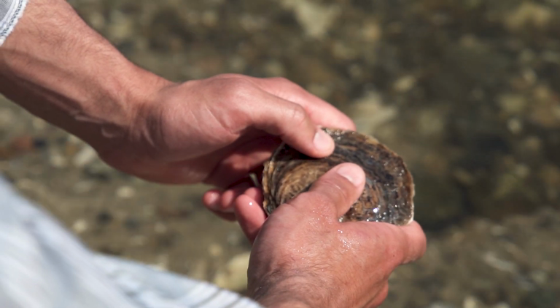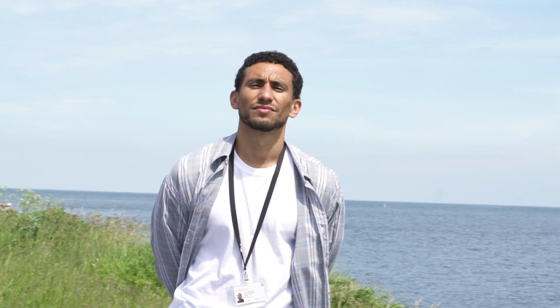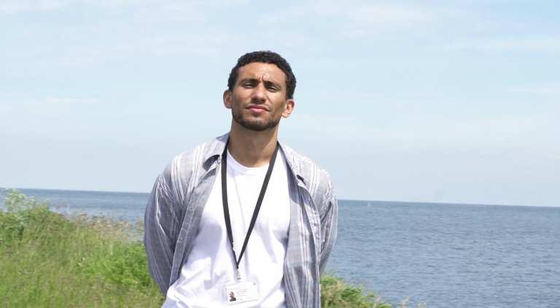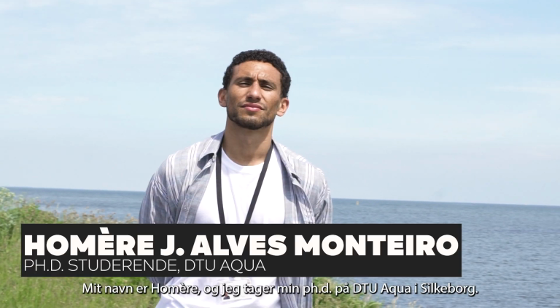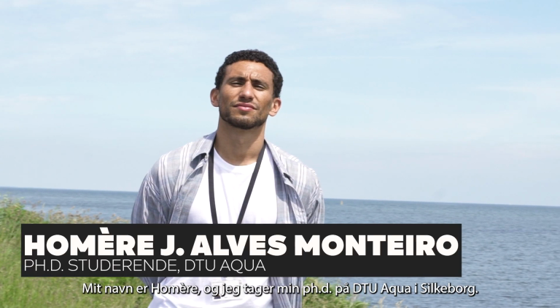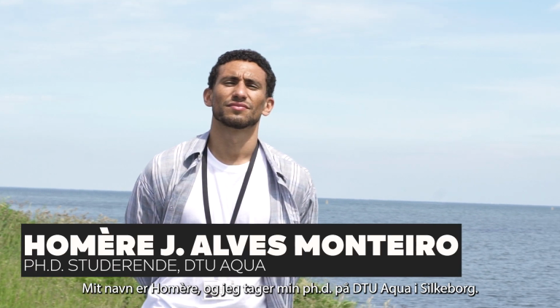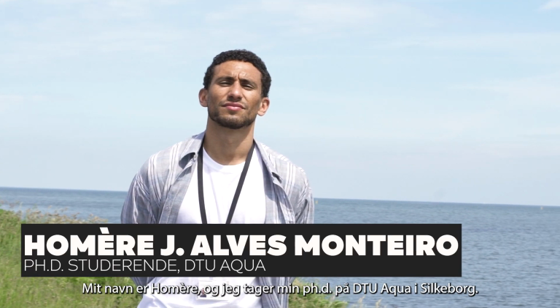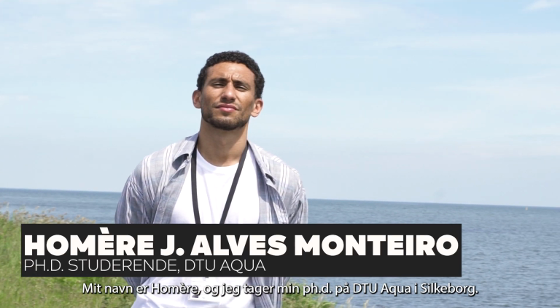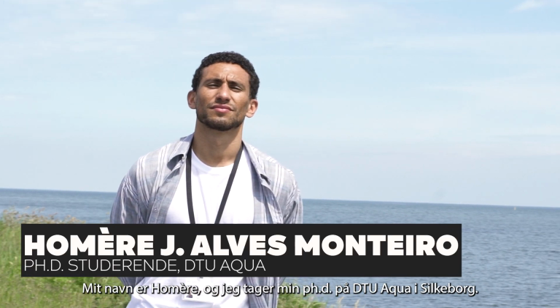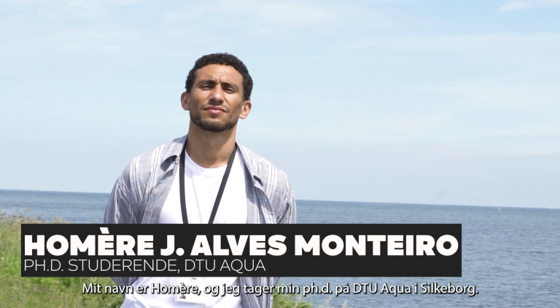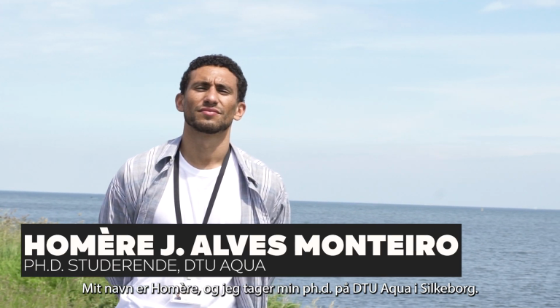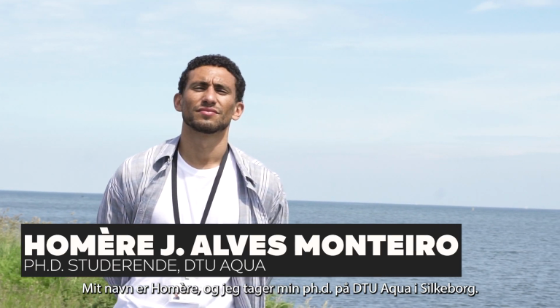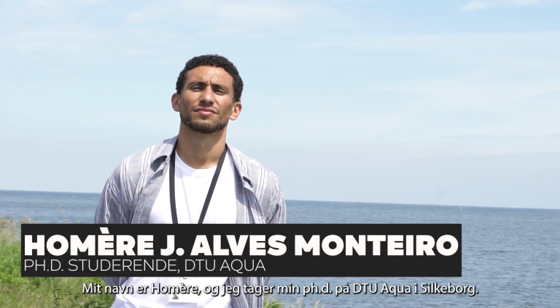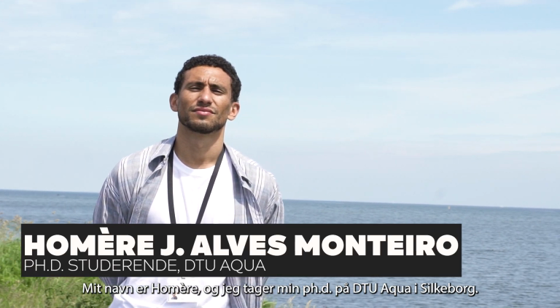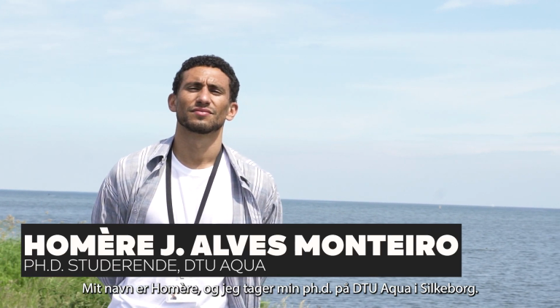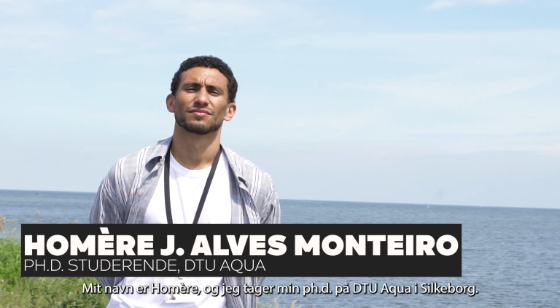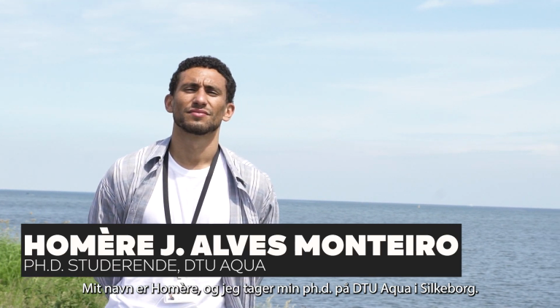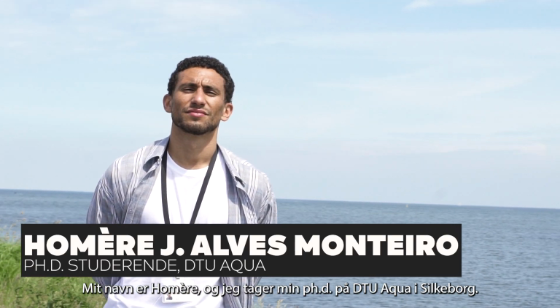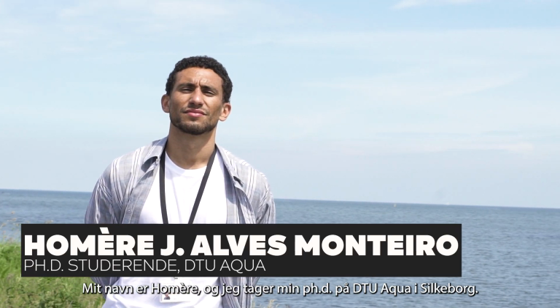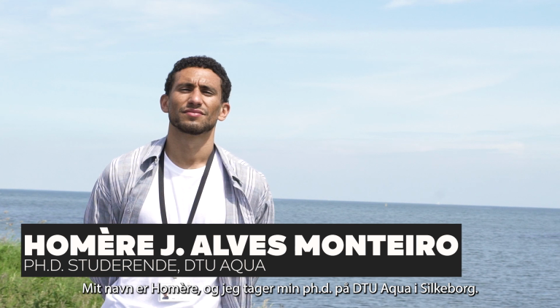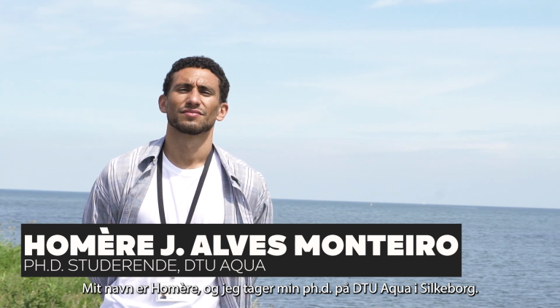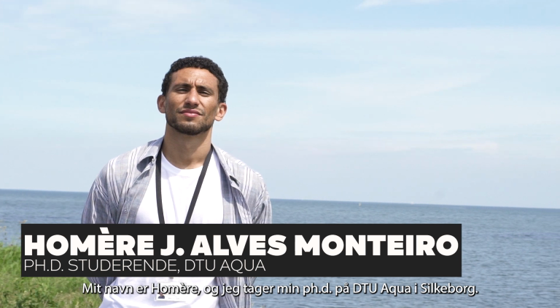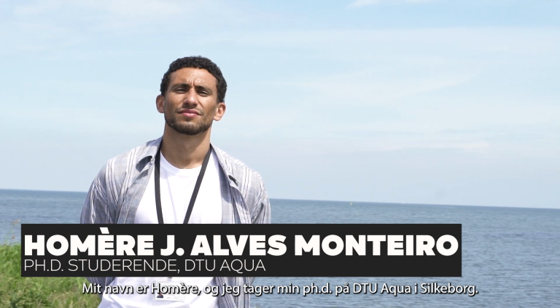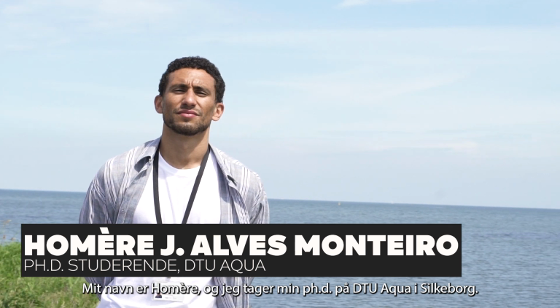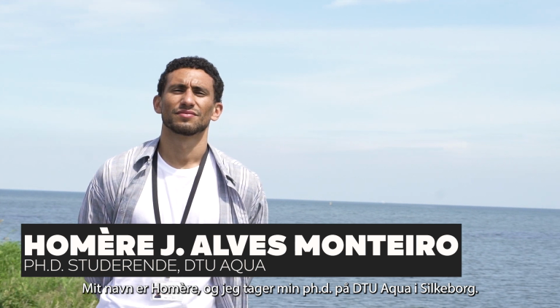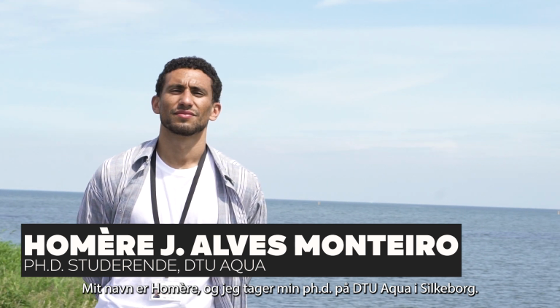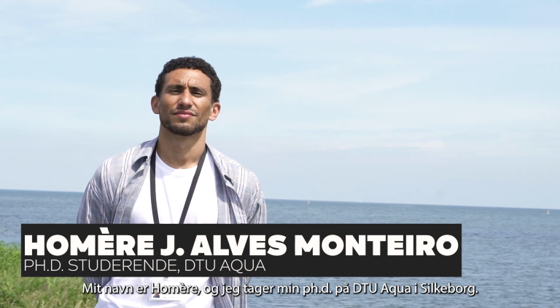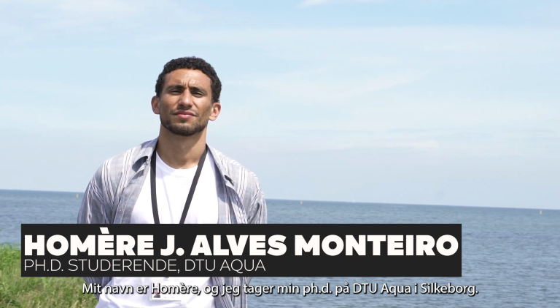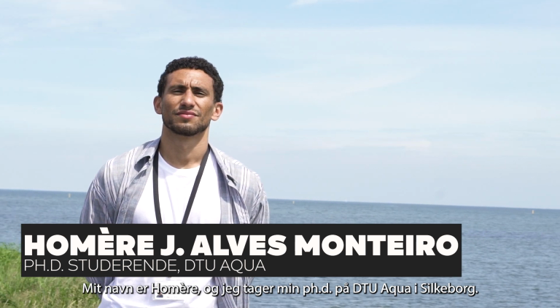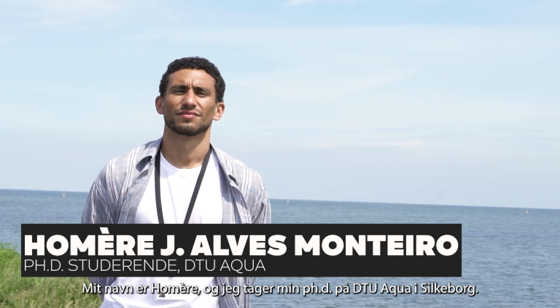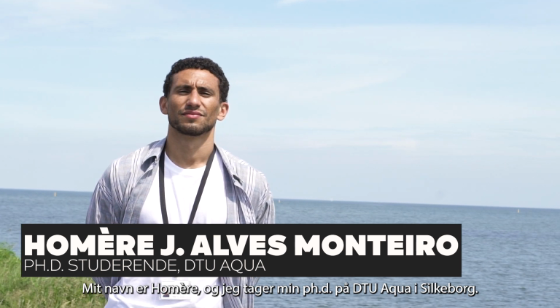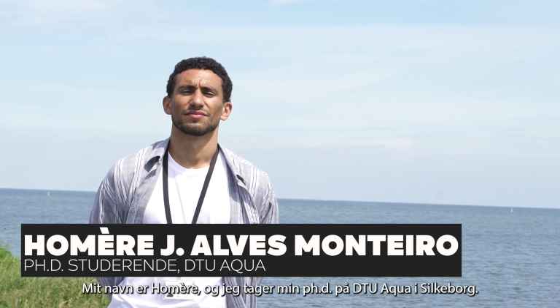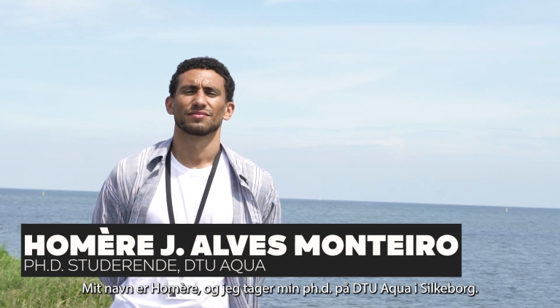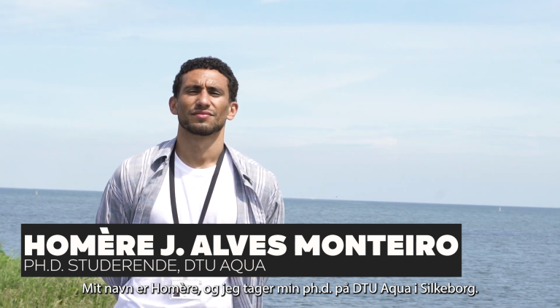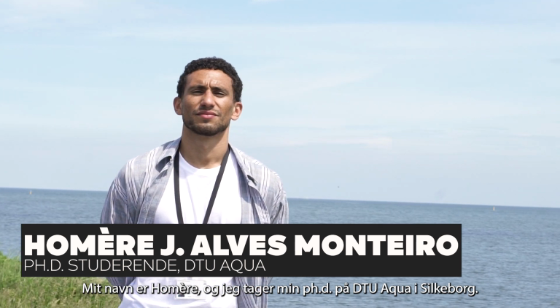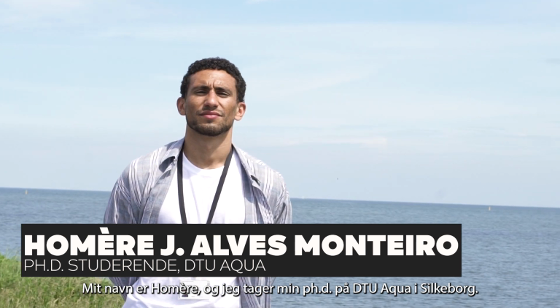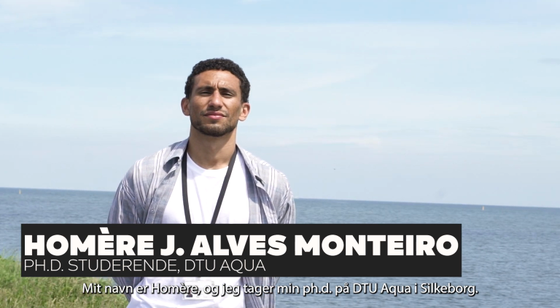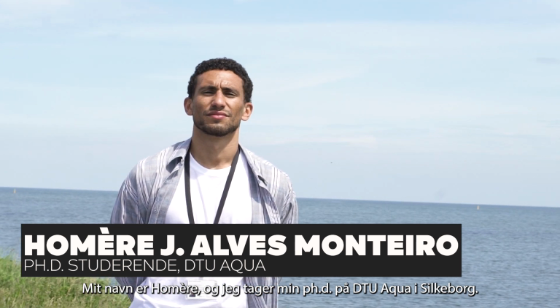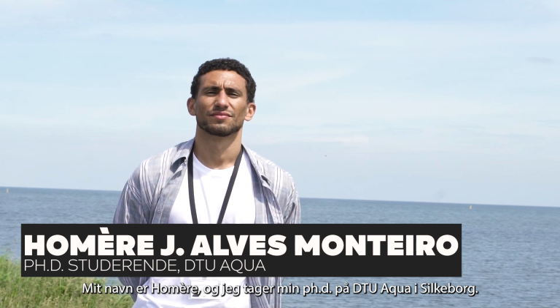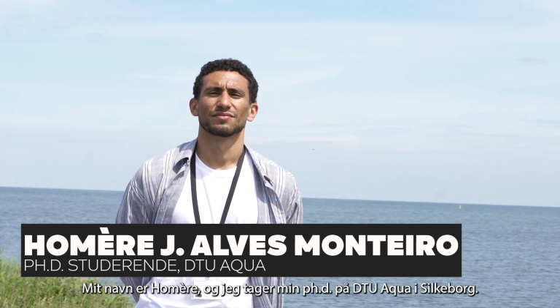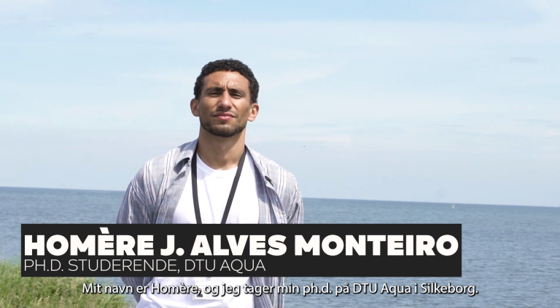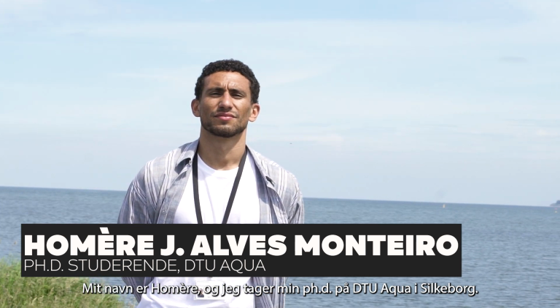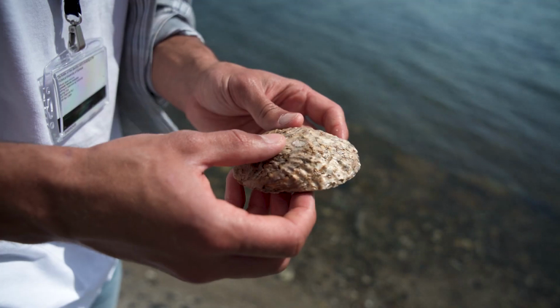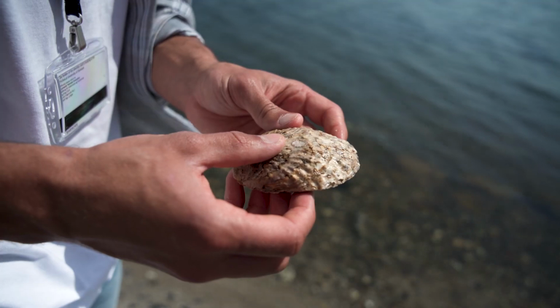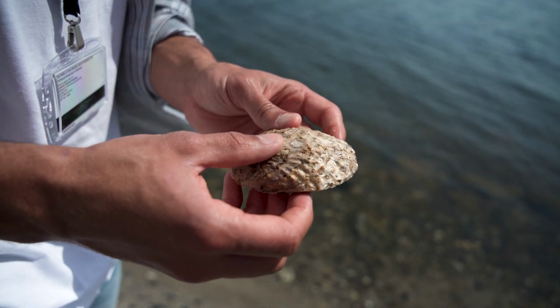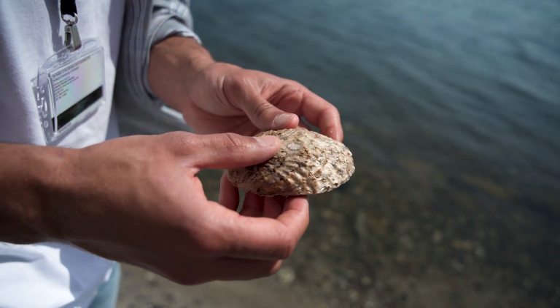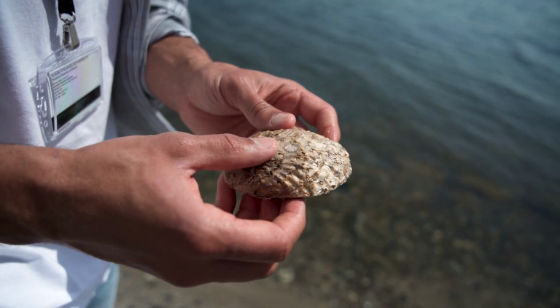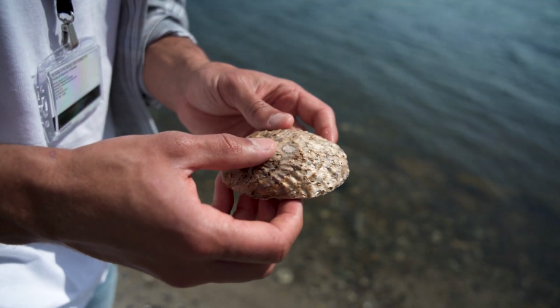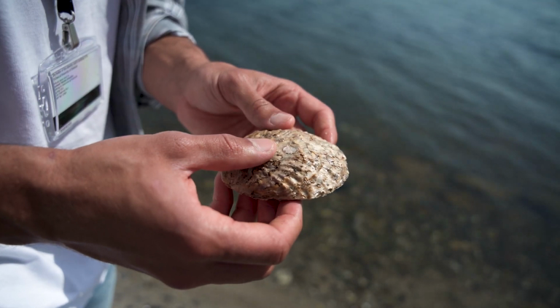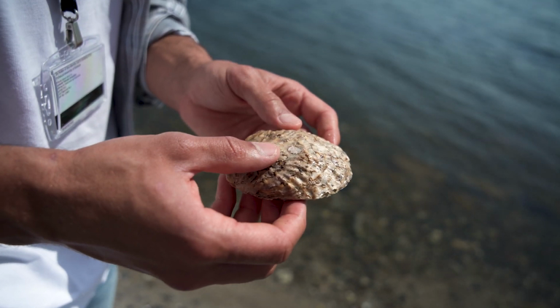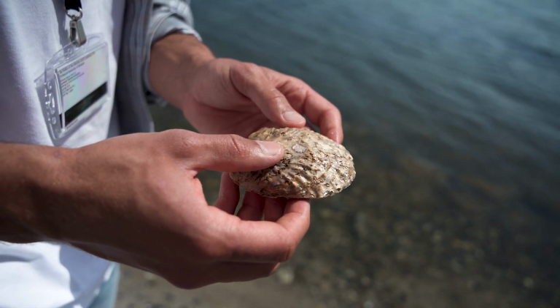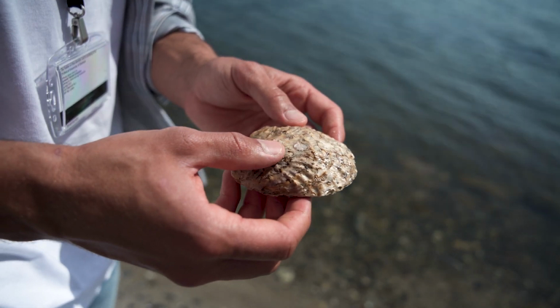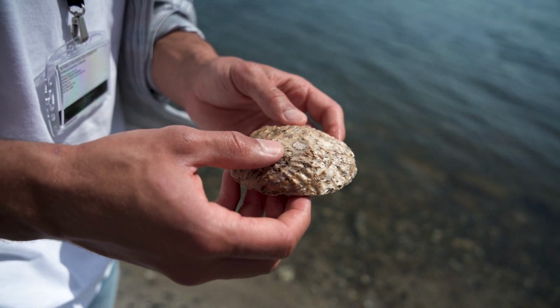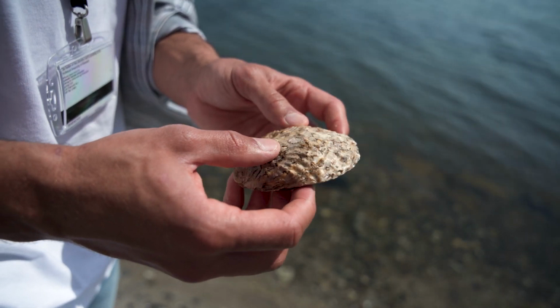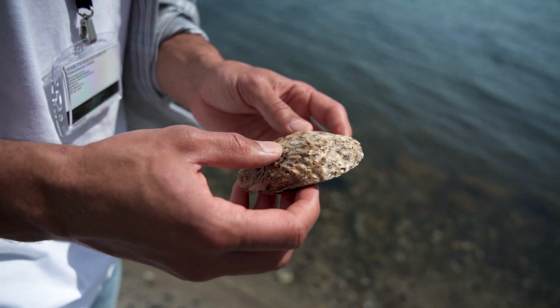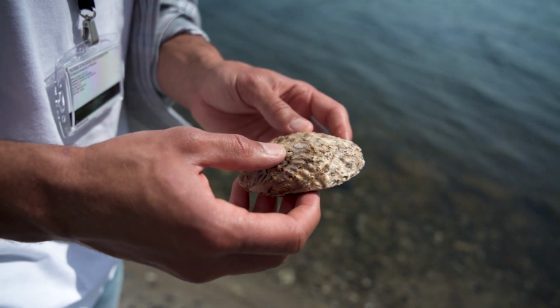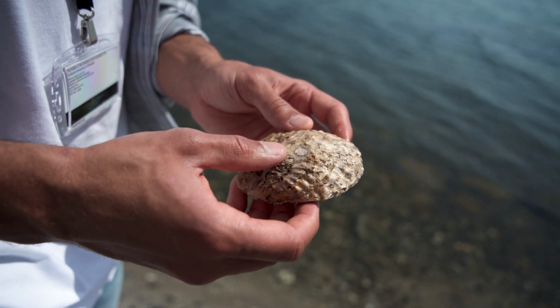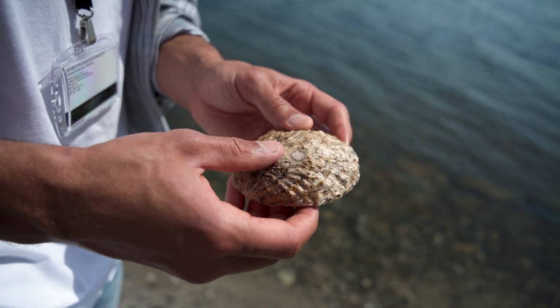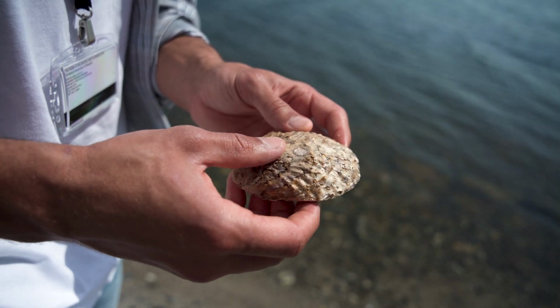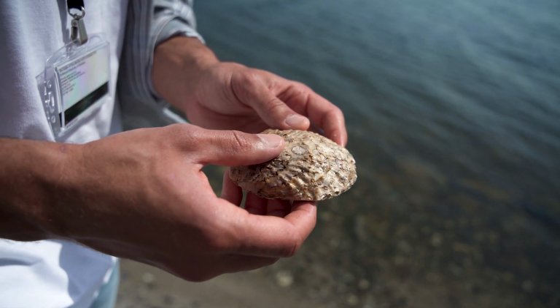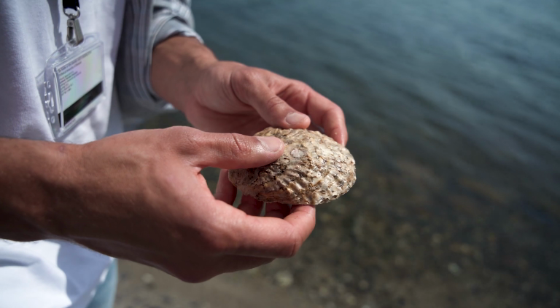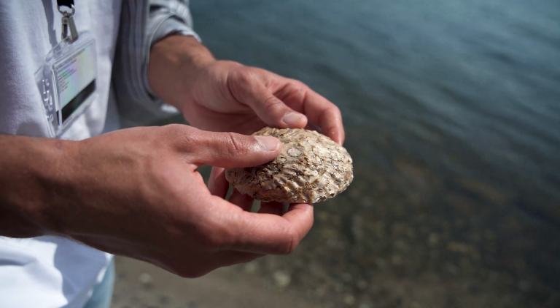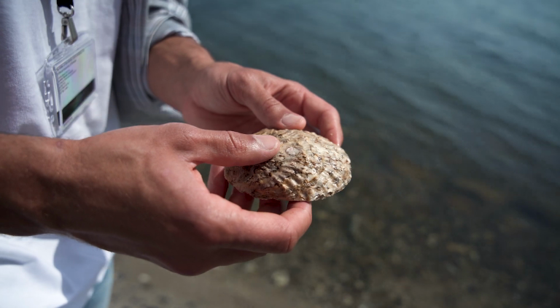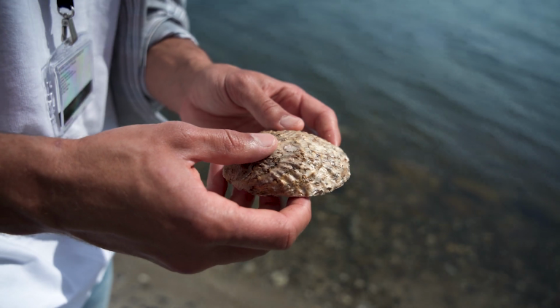My name is Omer and I'm doing my PhD at the Silkeborg. Omer is investigating the genetics of European Flat Oysters.